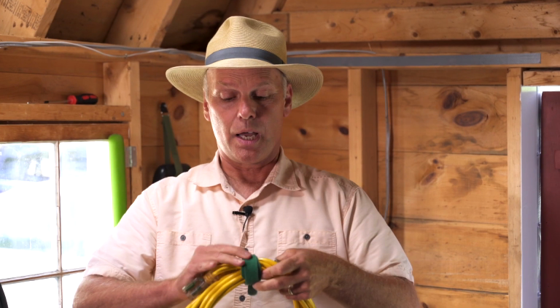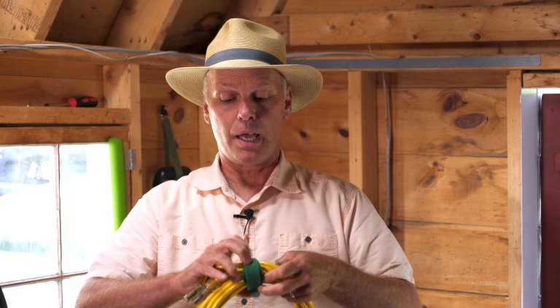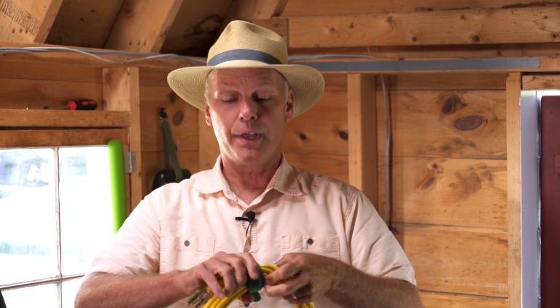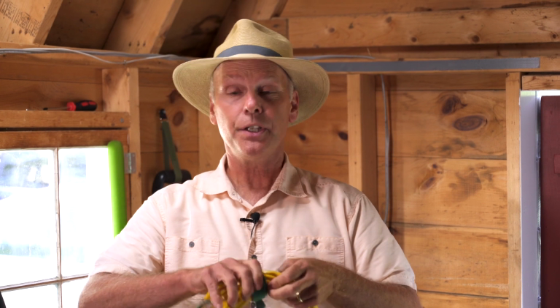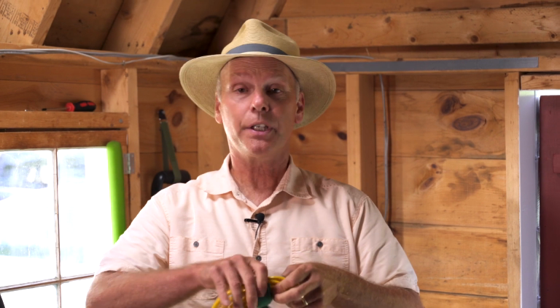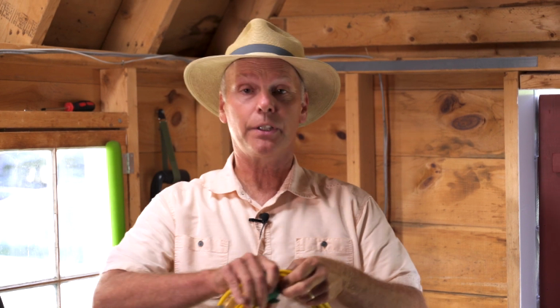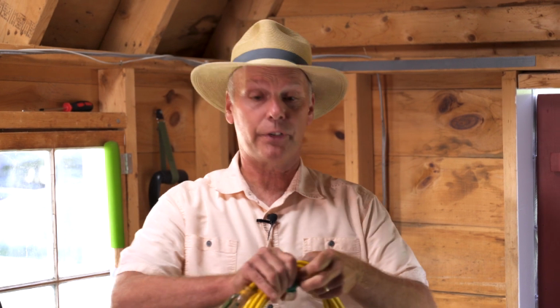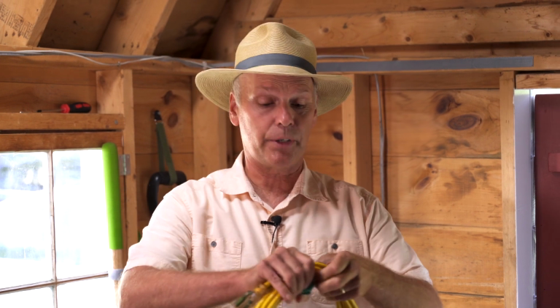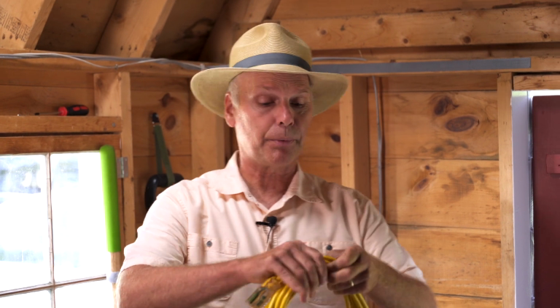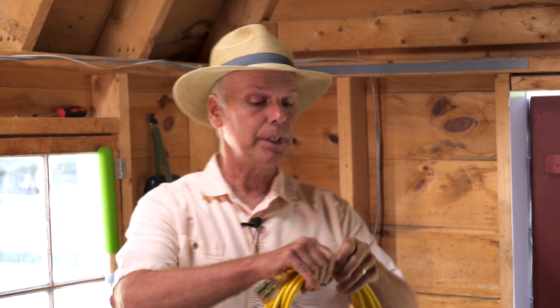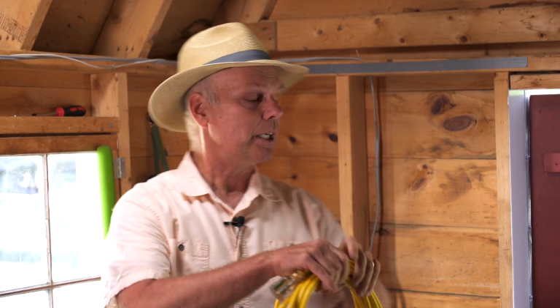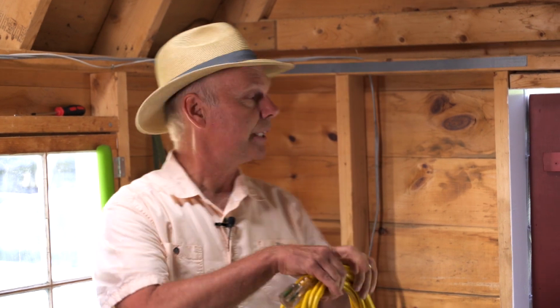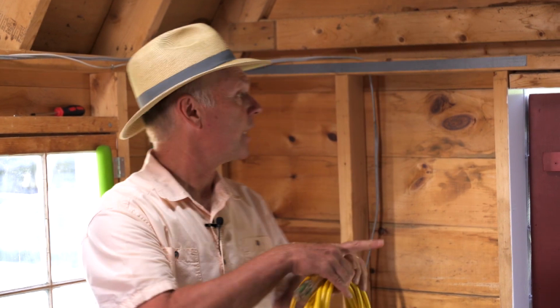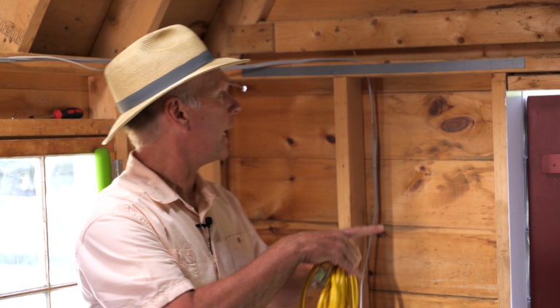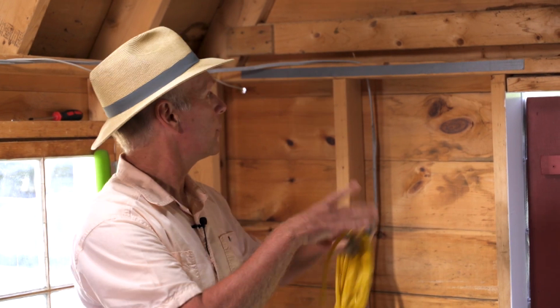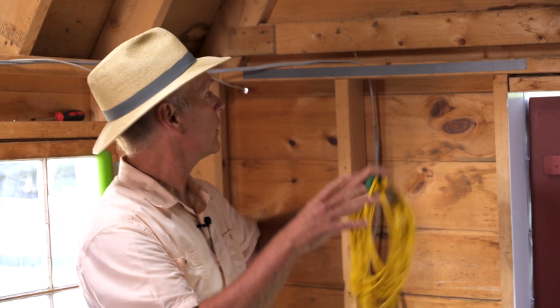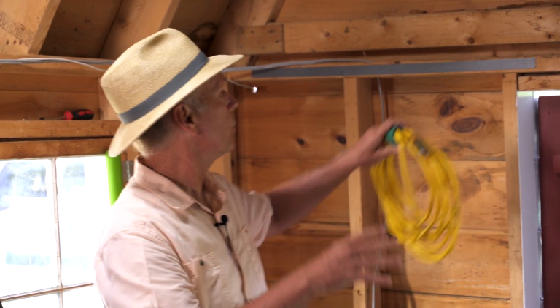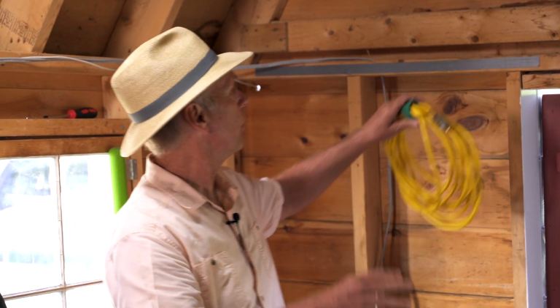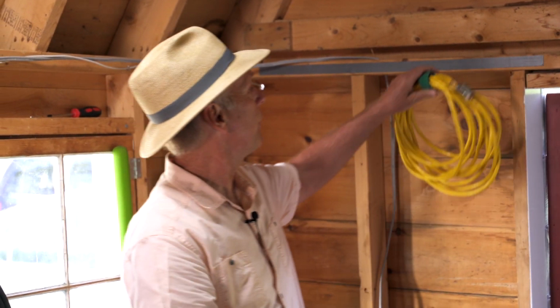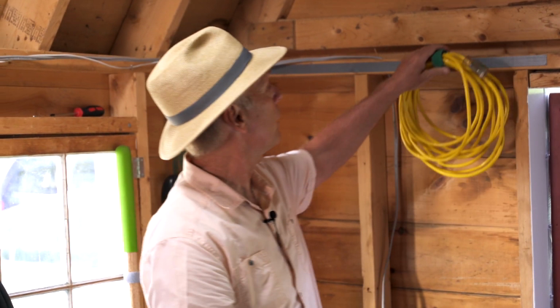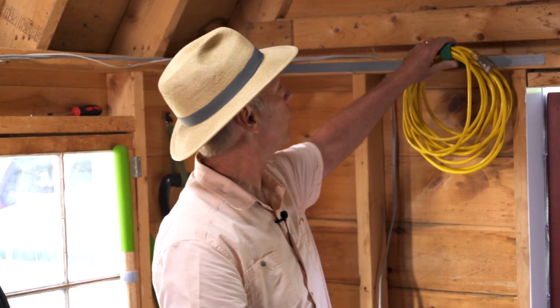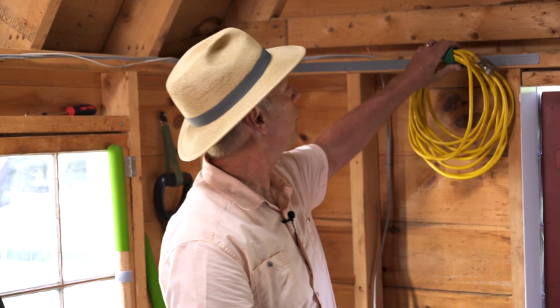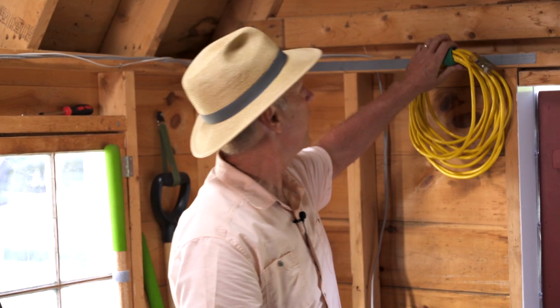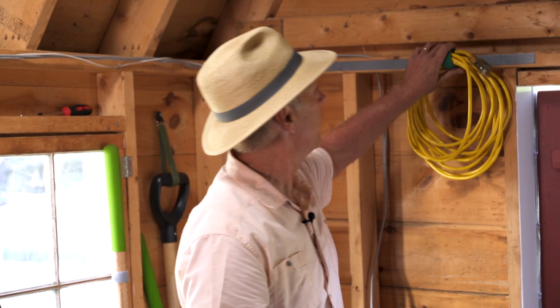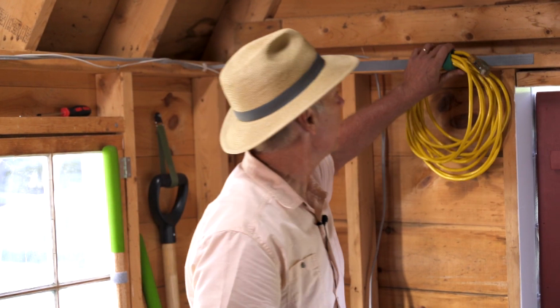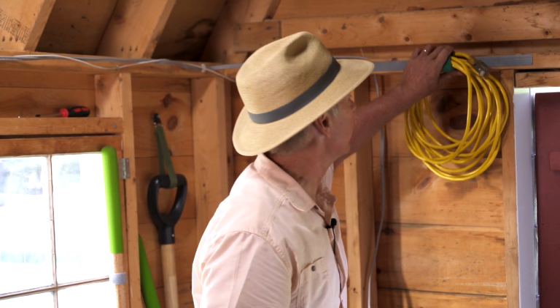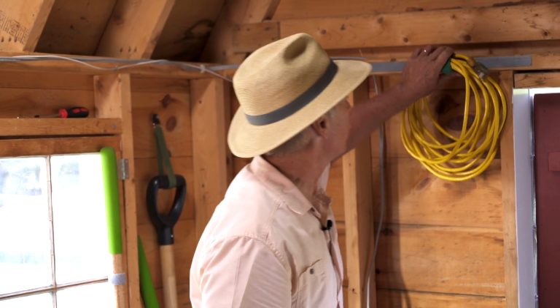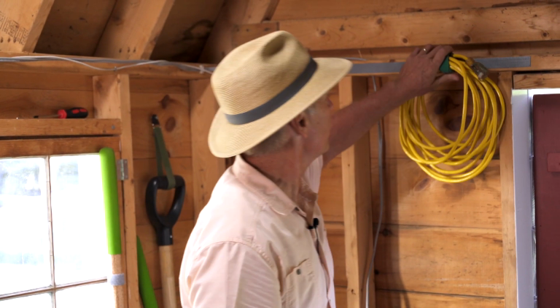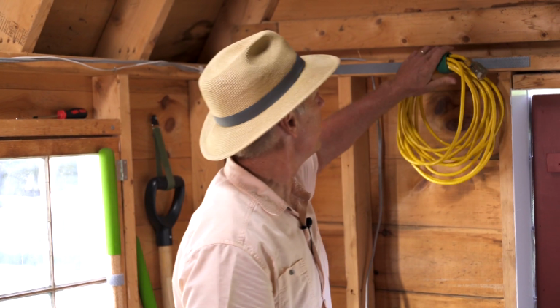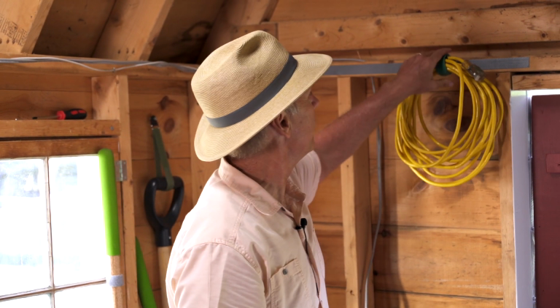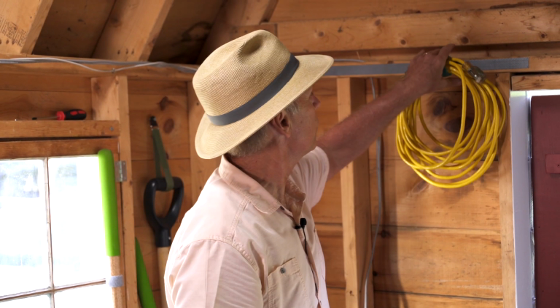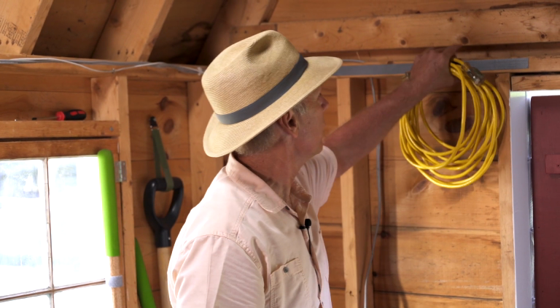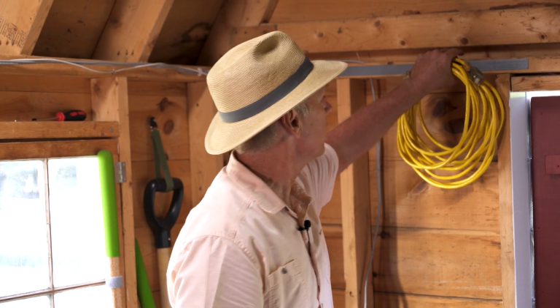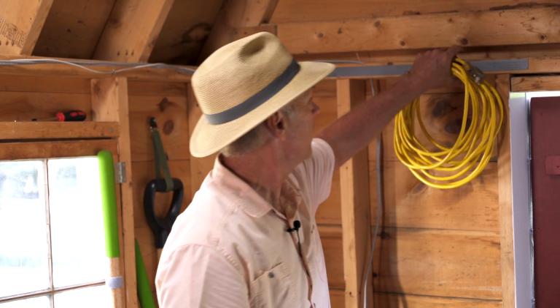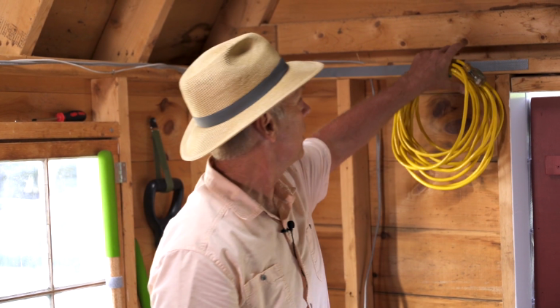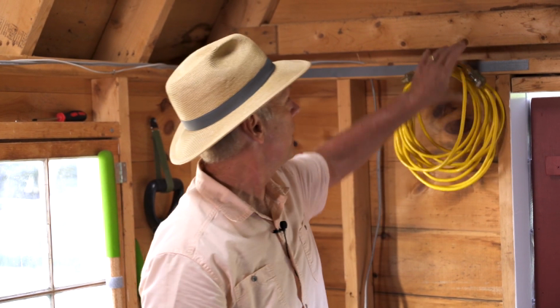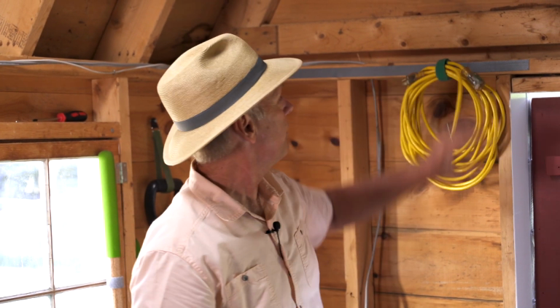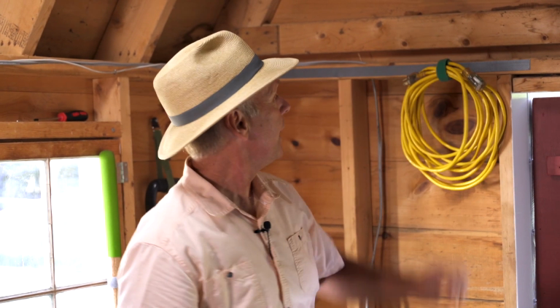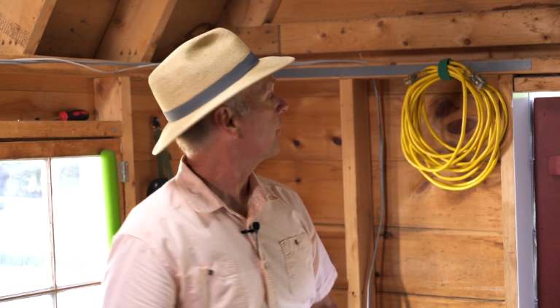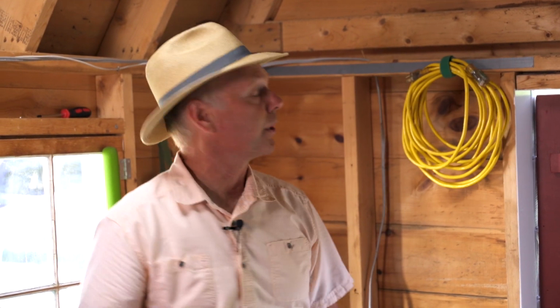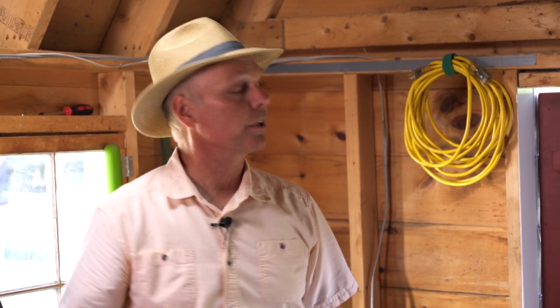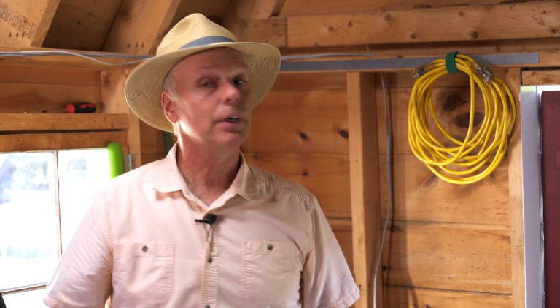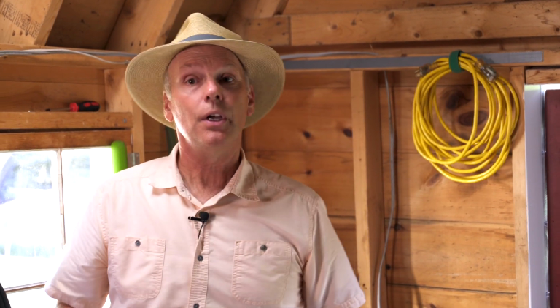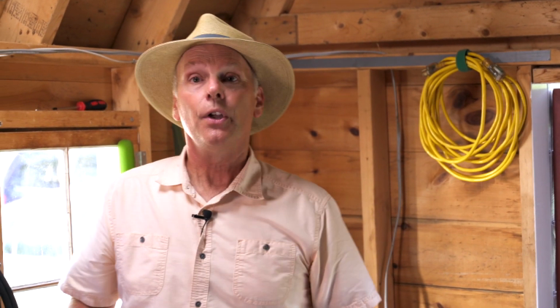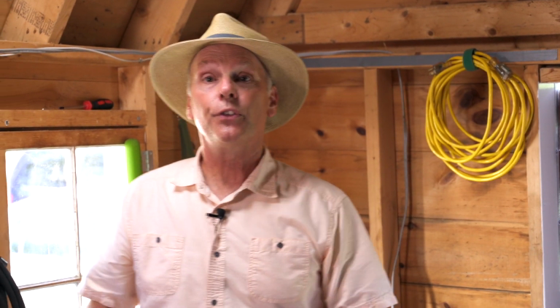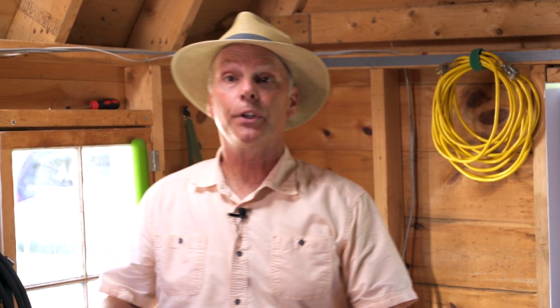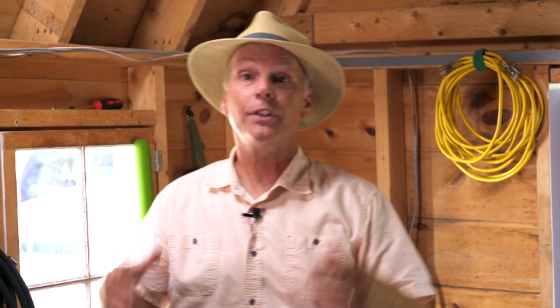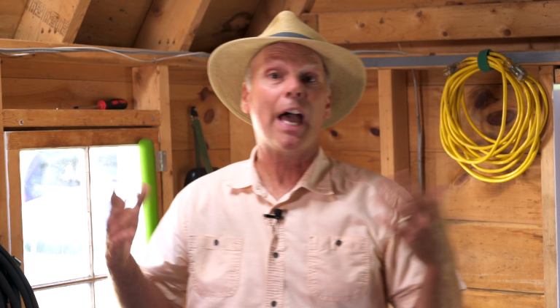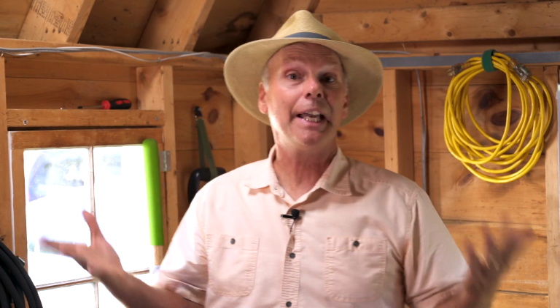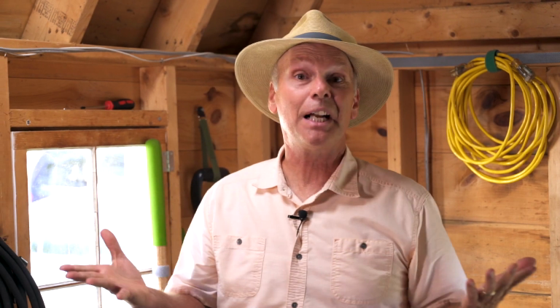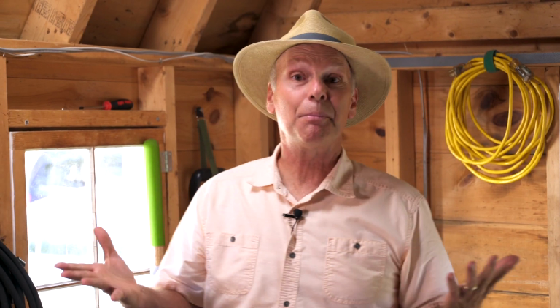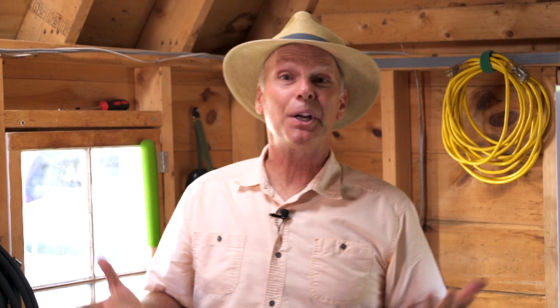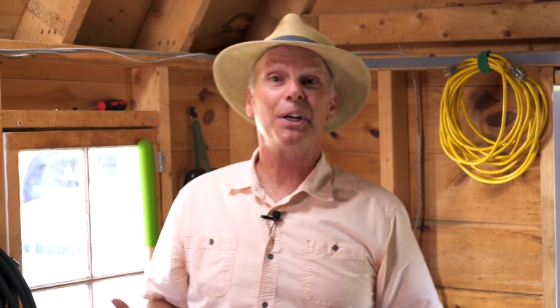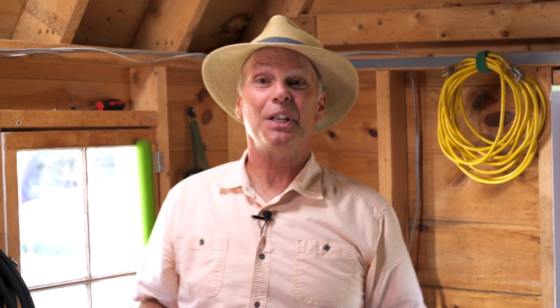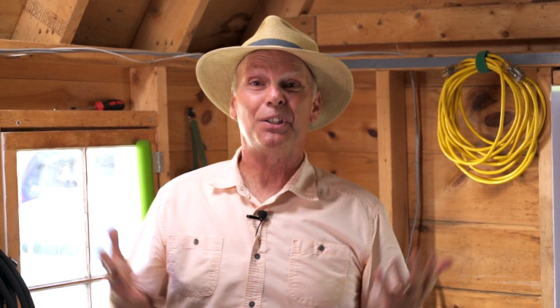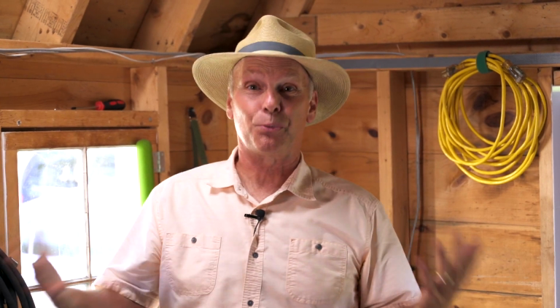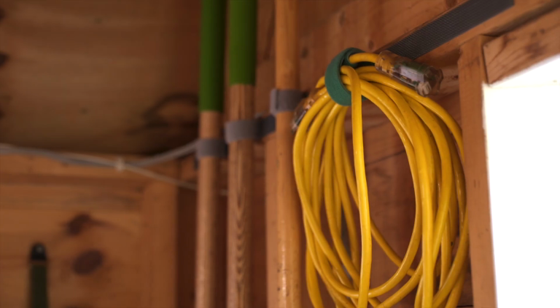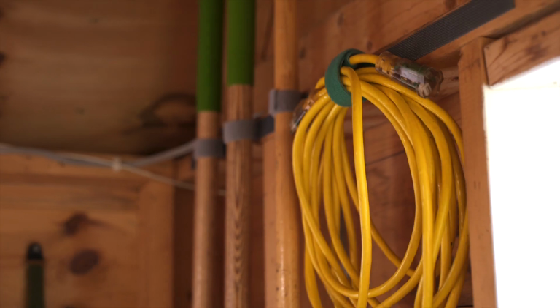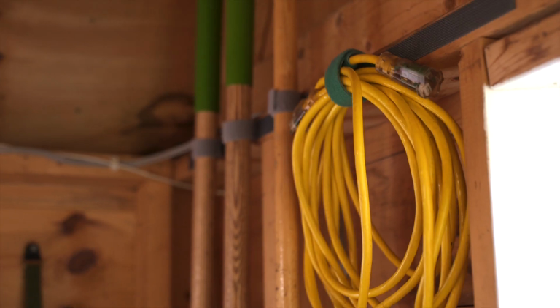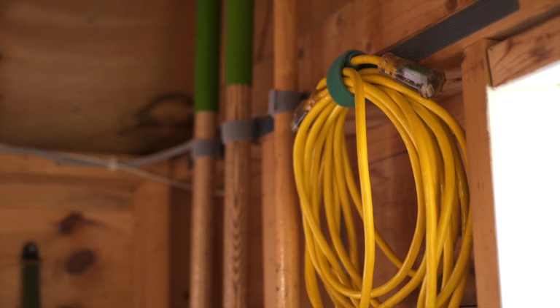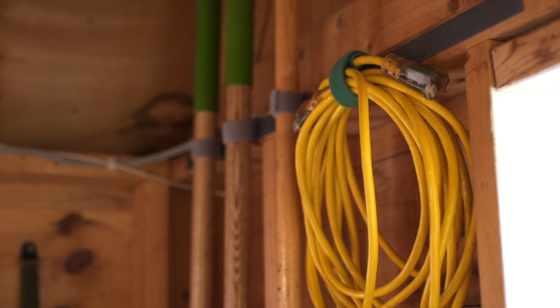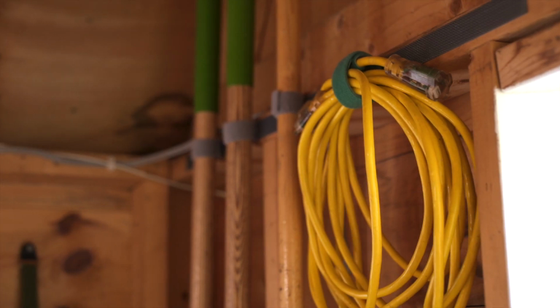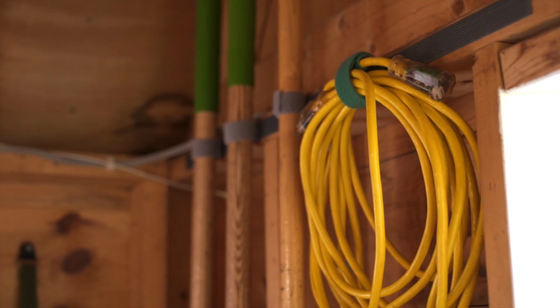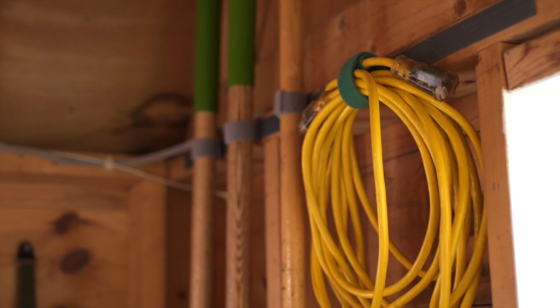Then you can simply attach it to a Velcro brand Extreme Outdoor Fastener so it's hanging up there and it's ready for you to use.